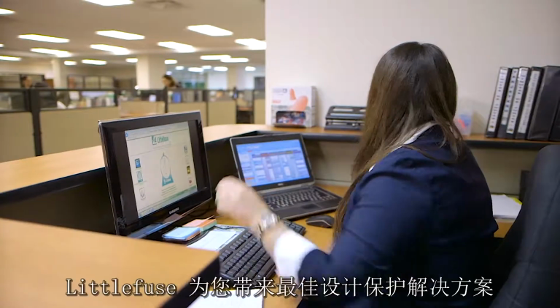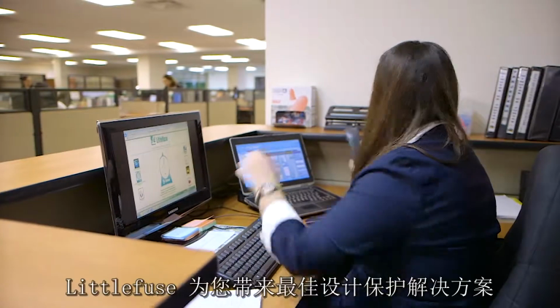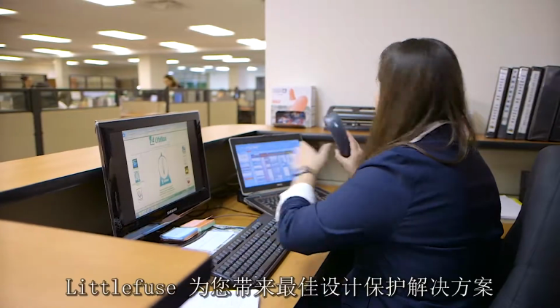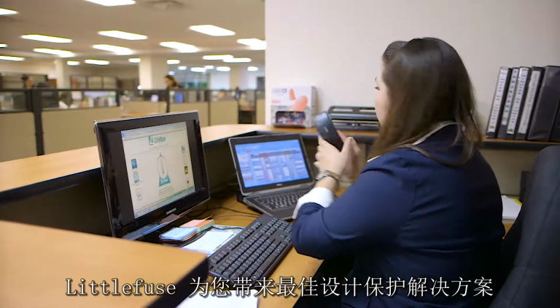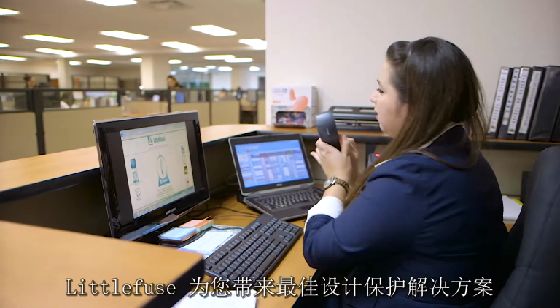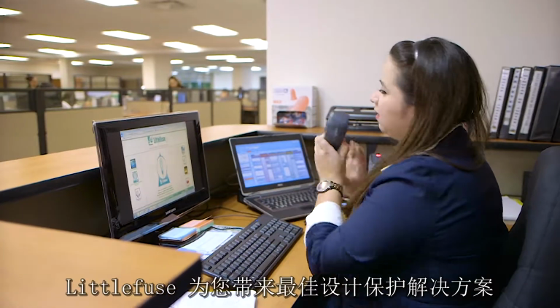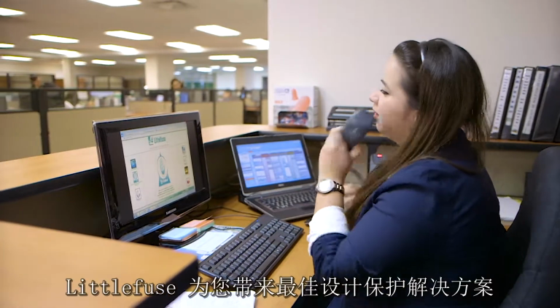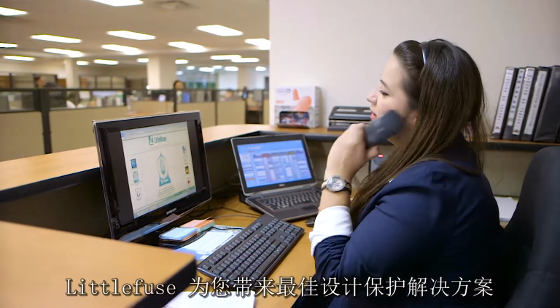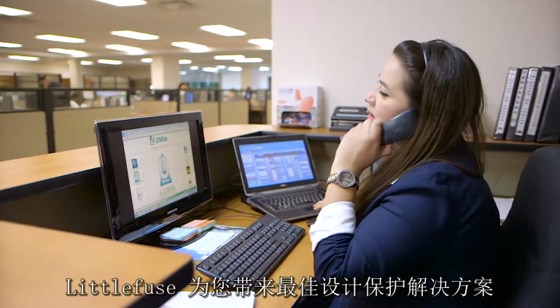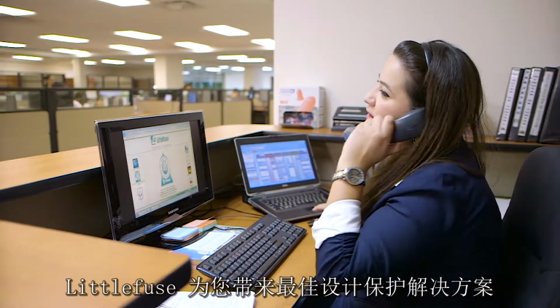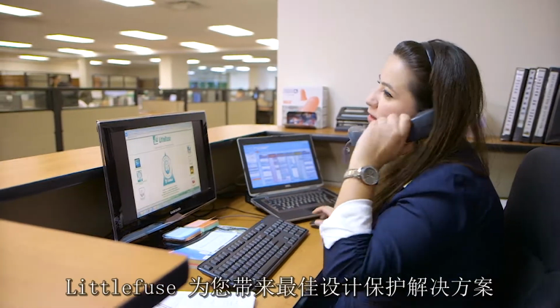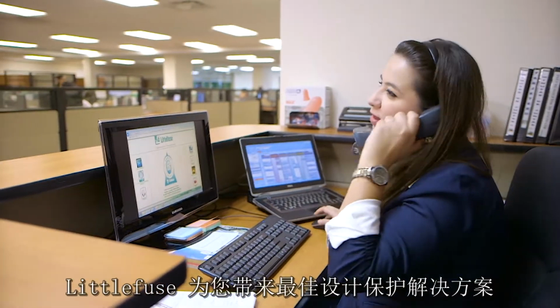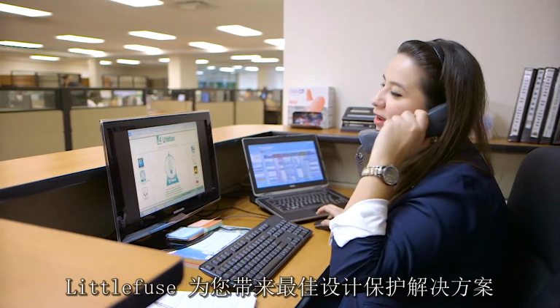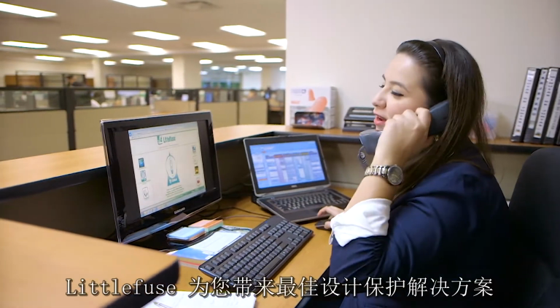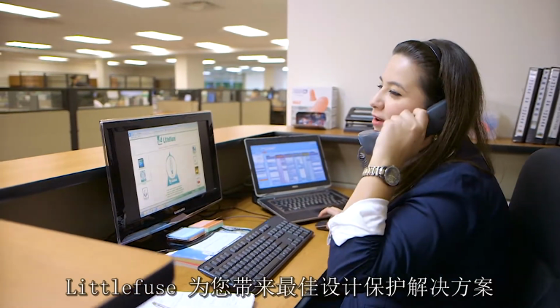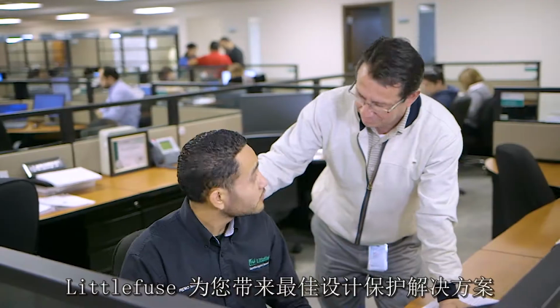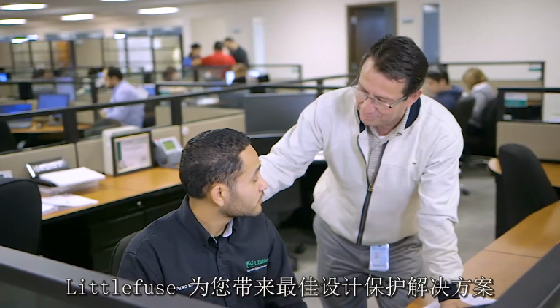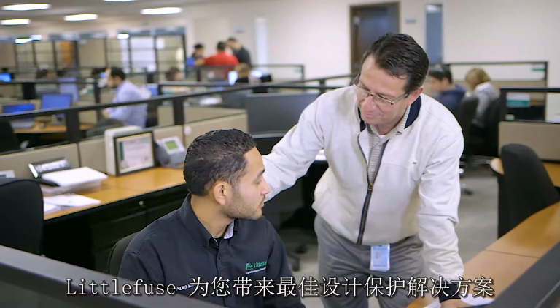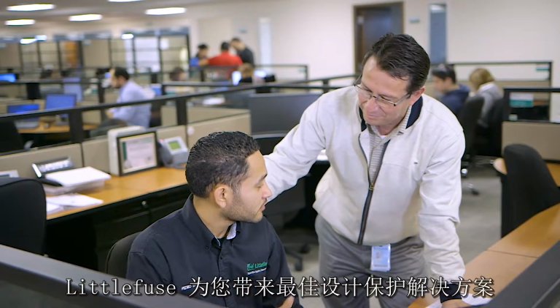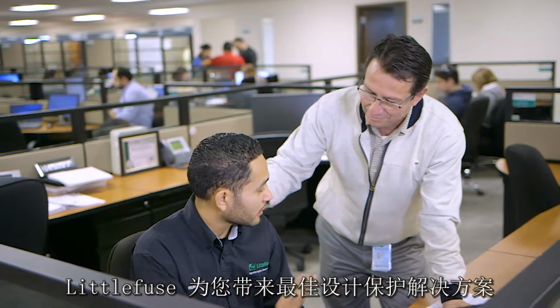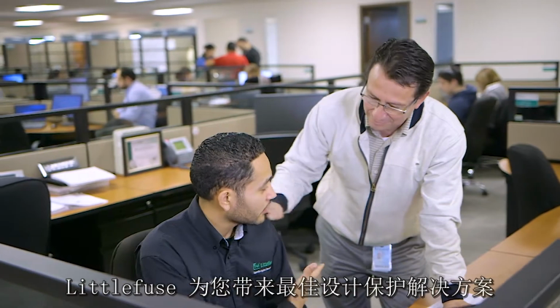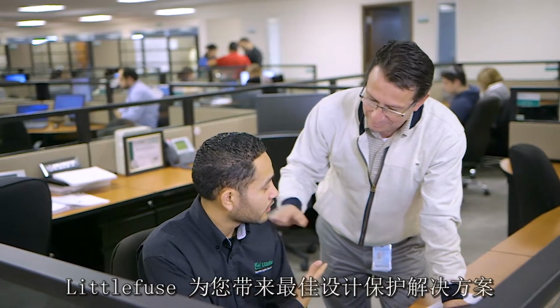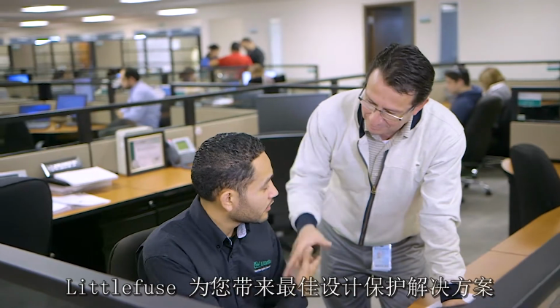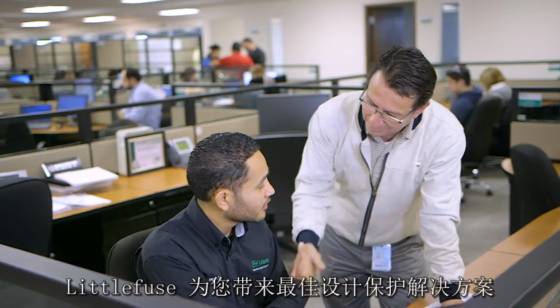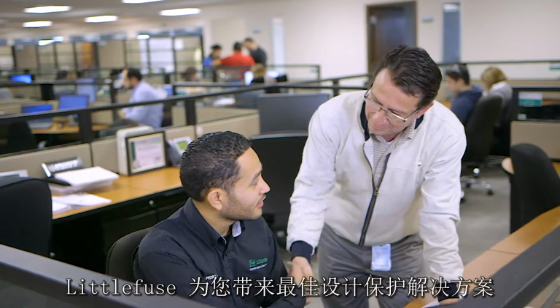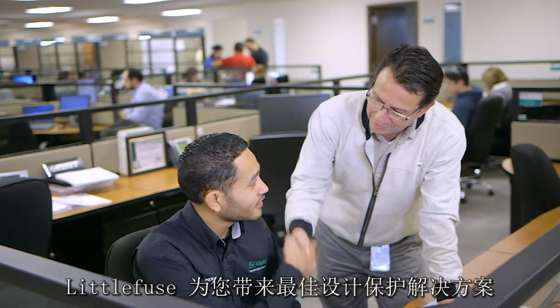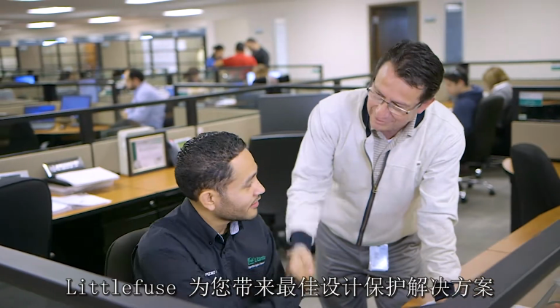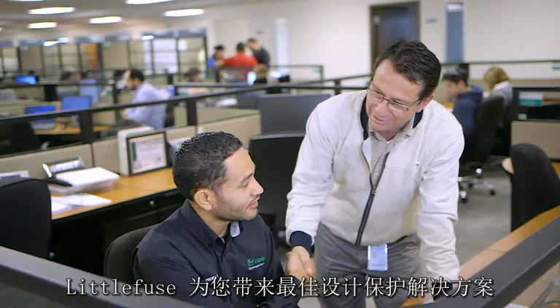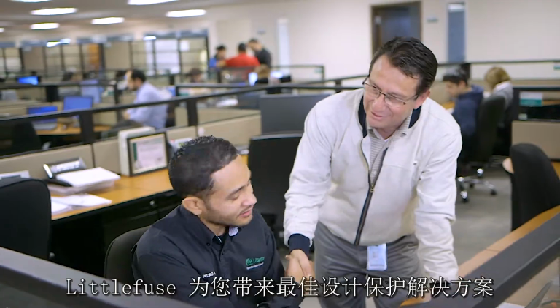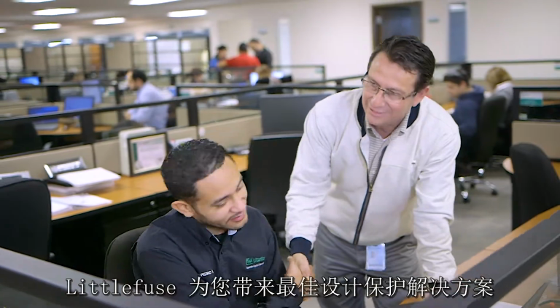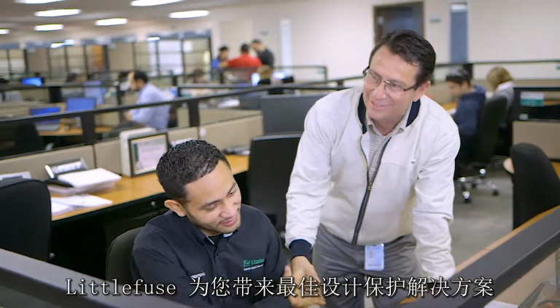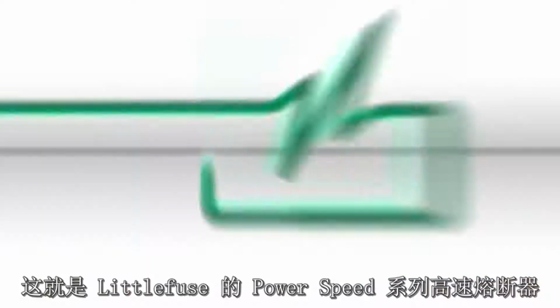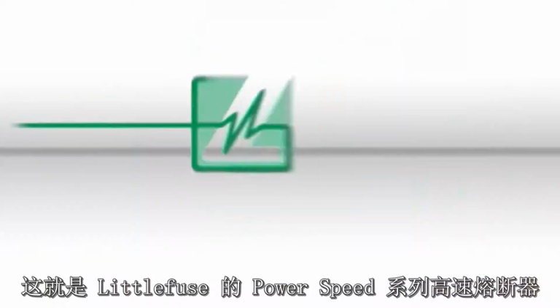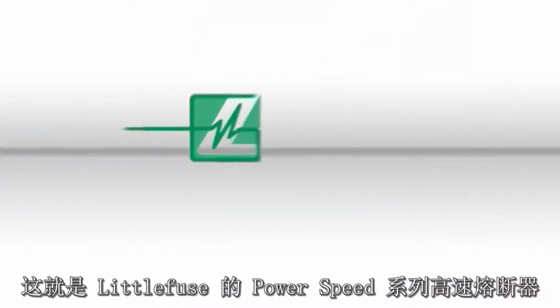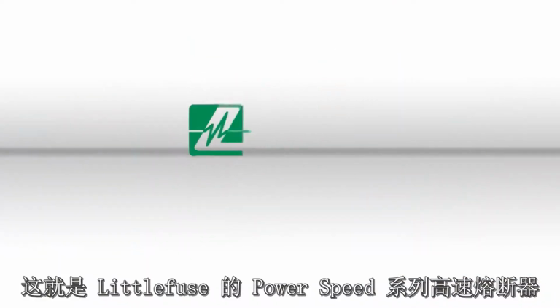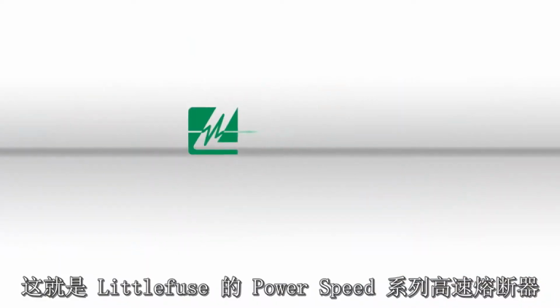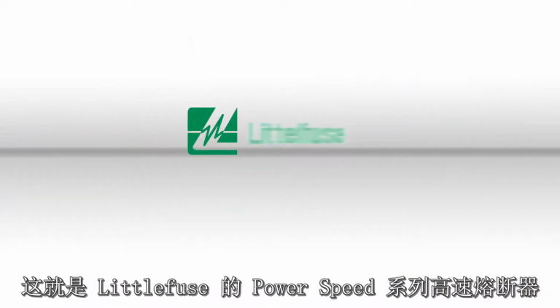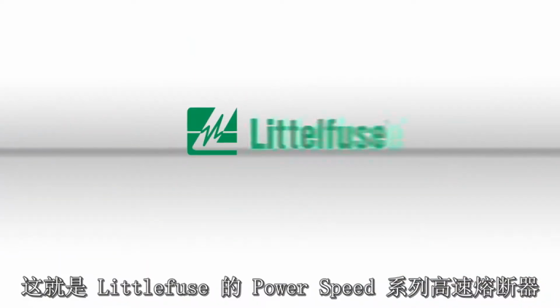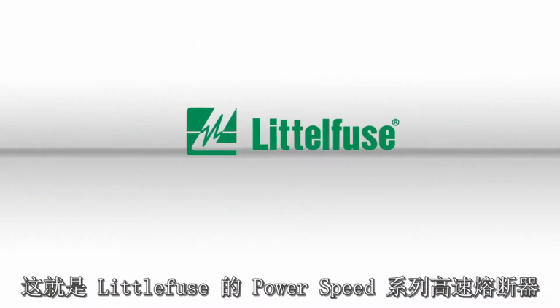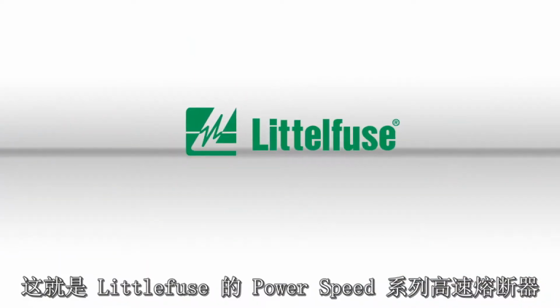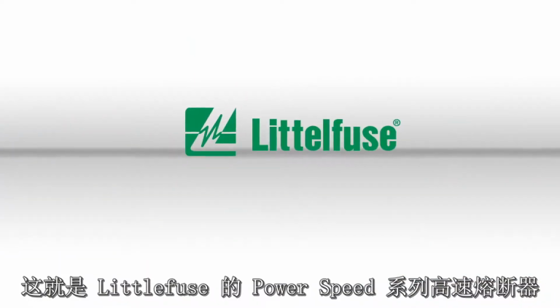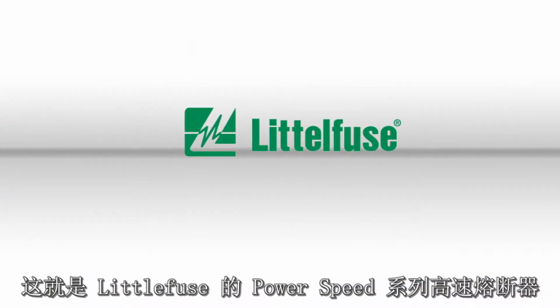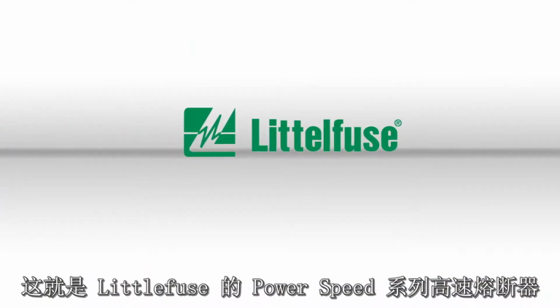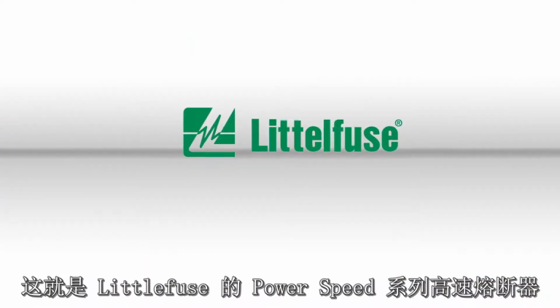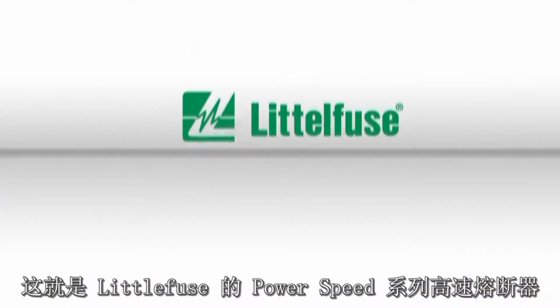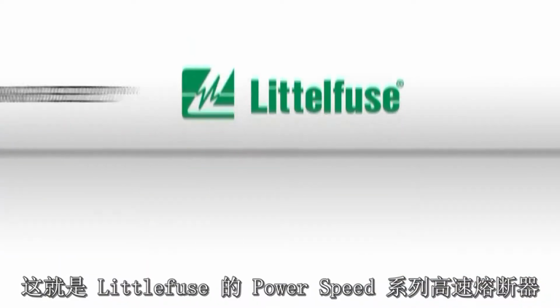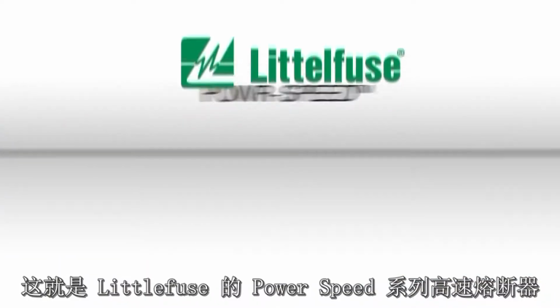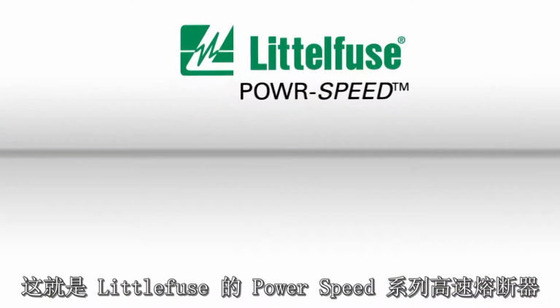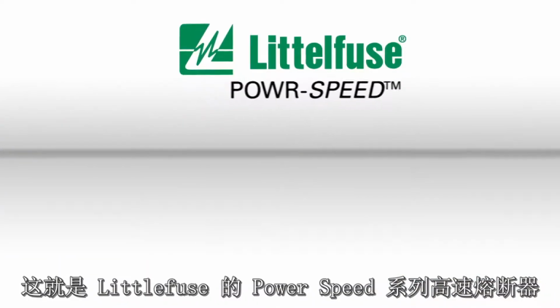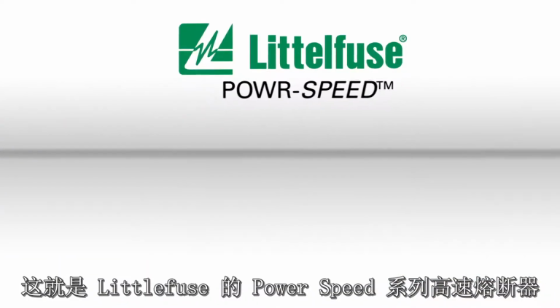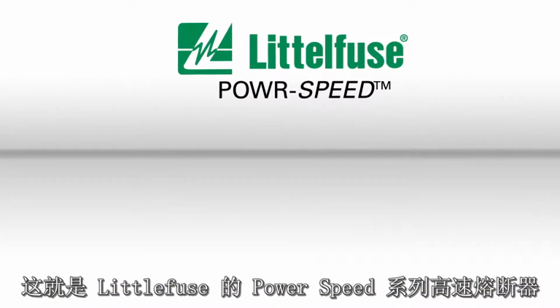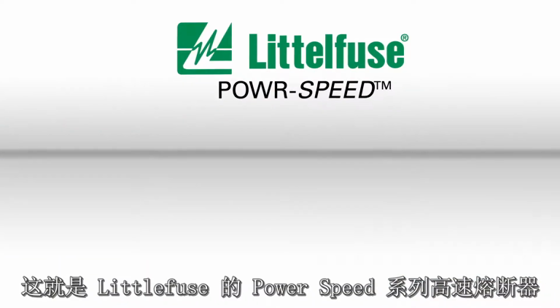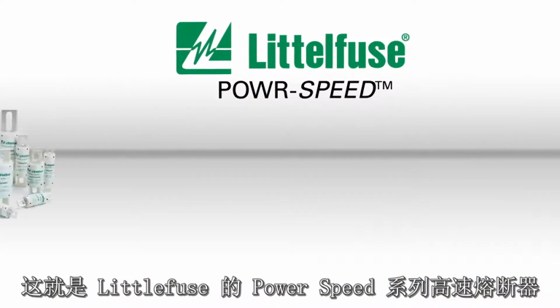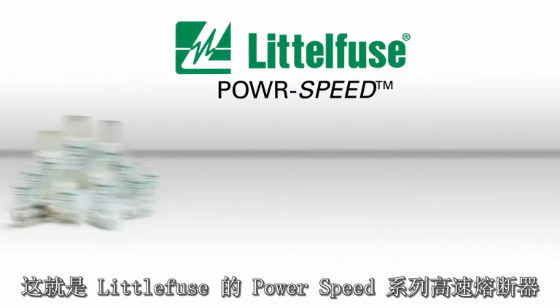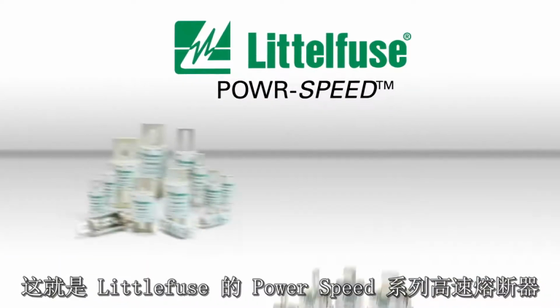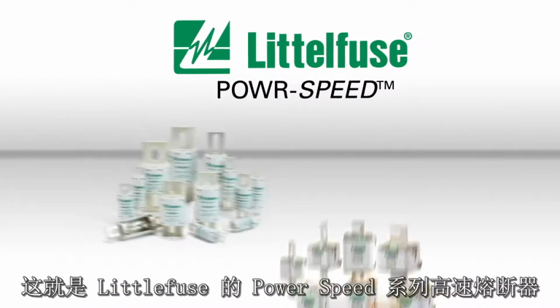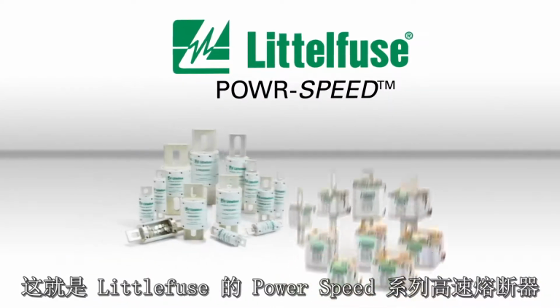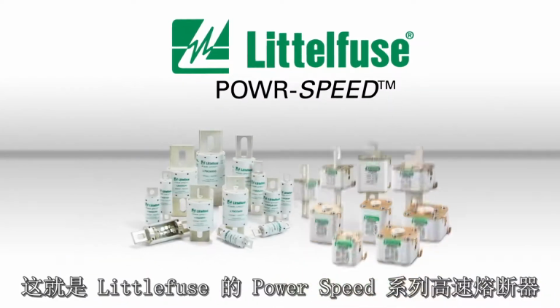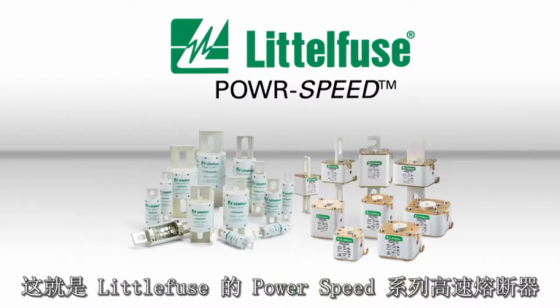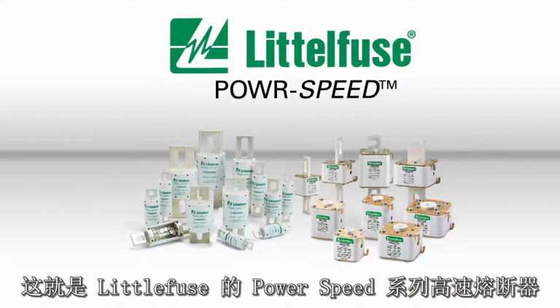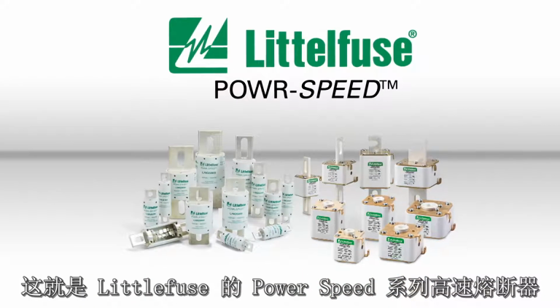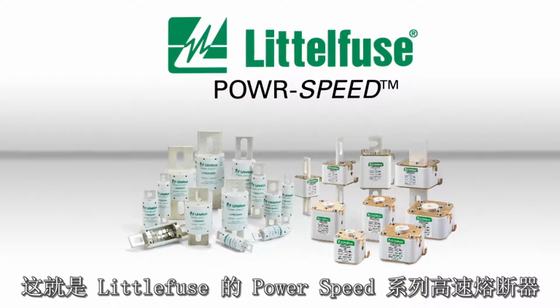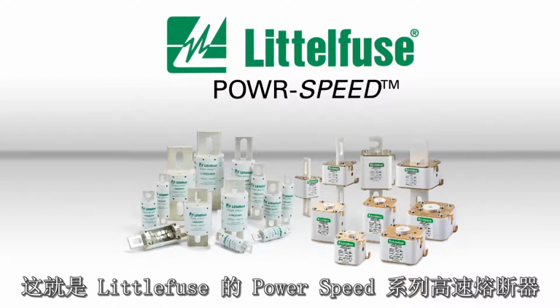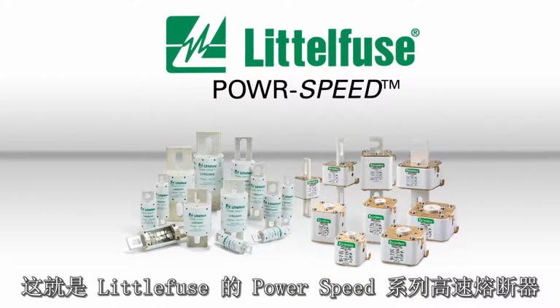Your designs deserve protection, which is why you asked Littelfuse for a way to protect your designs. Littelfuse has answered with the PowerSpeed line of high-speed fuses.